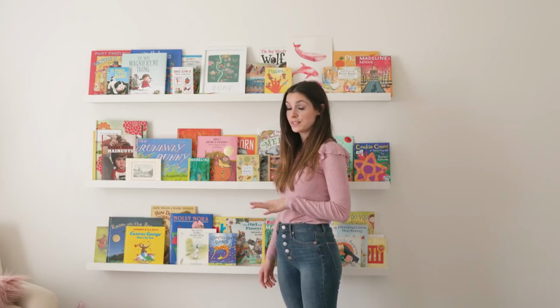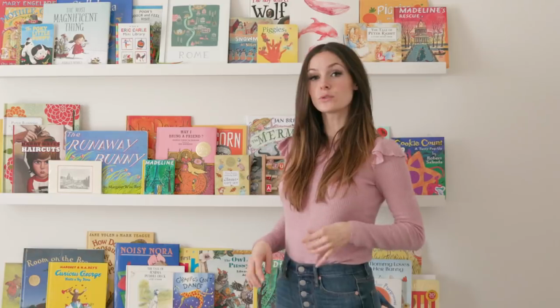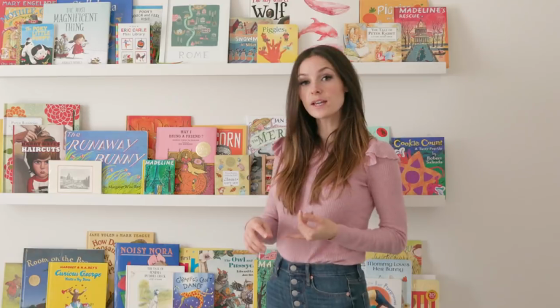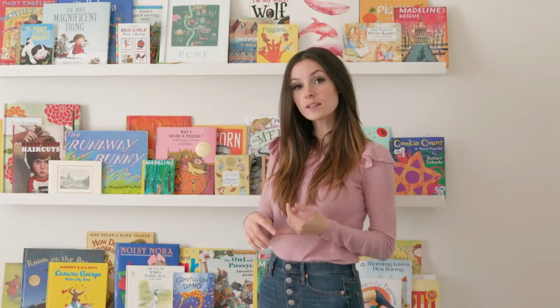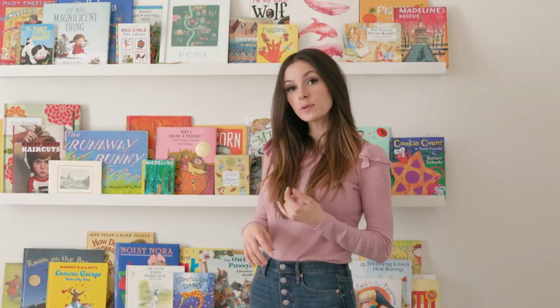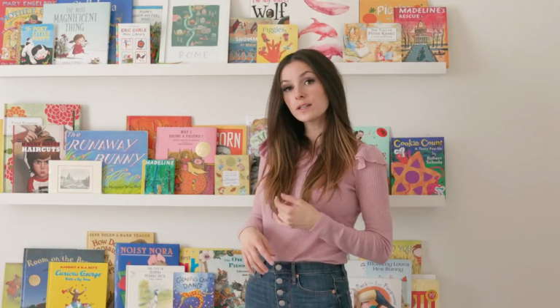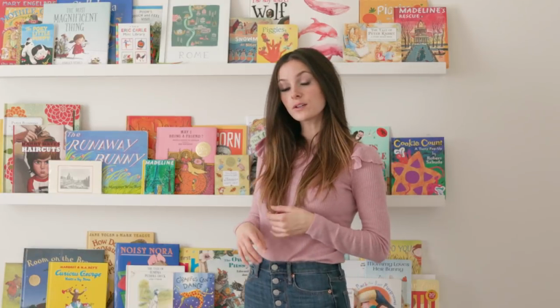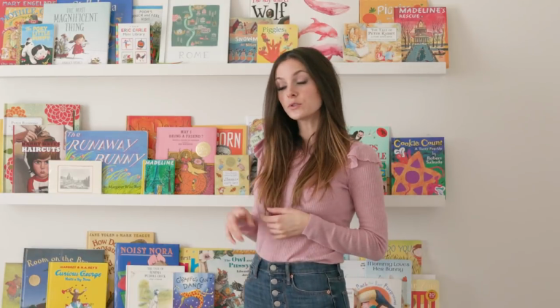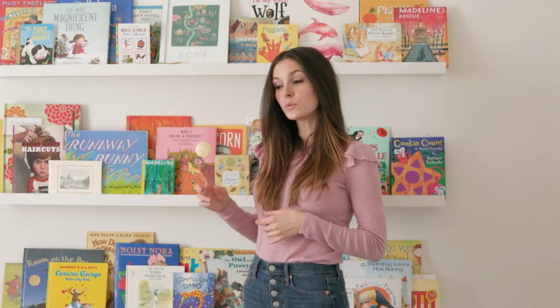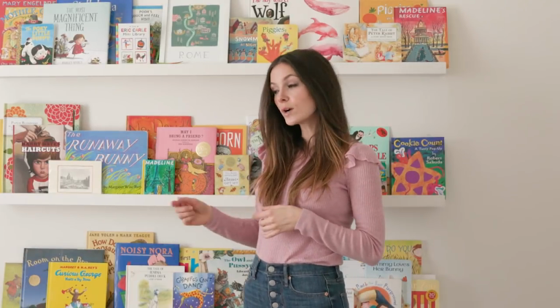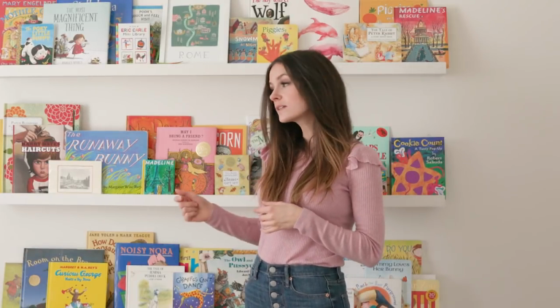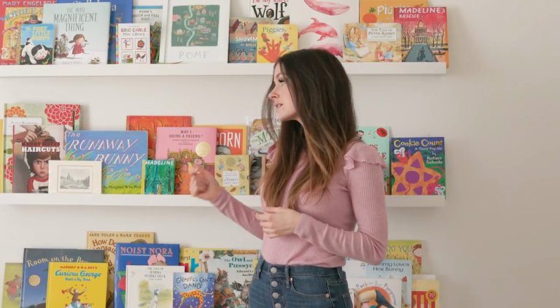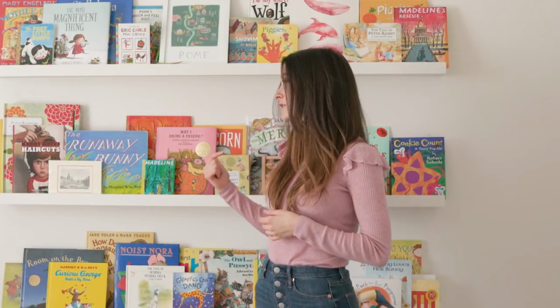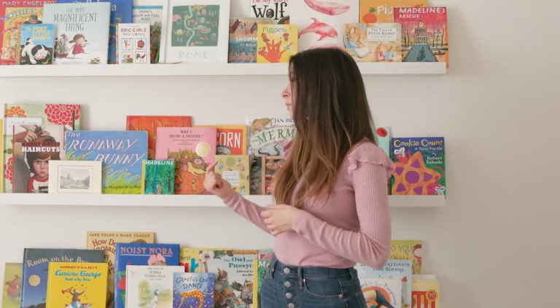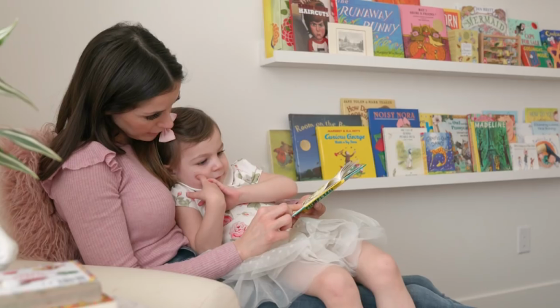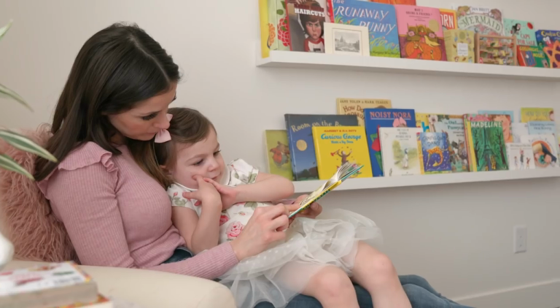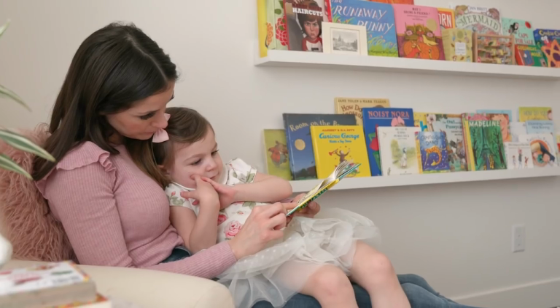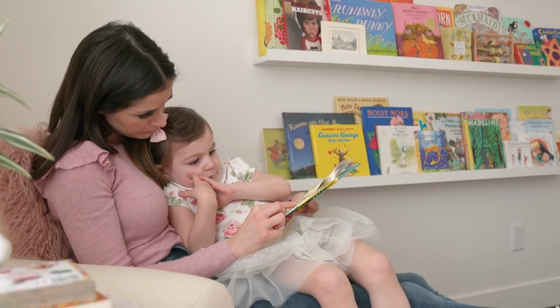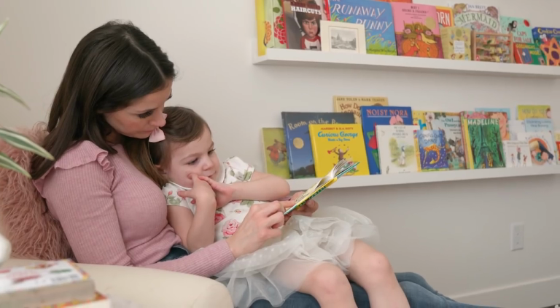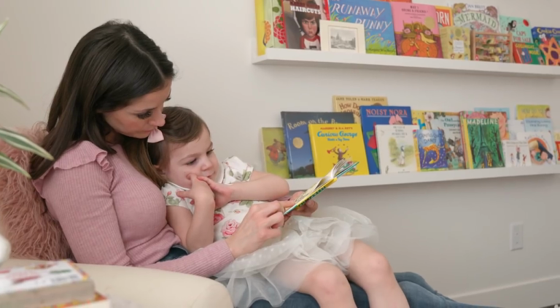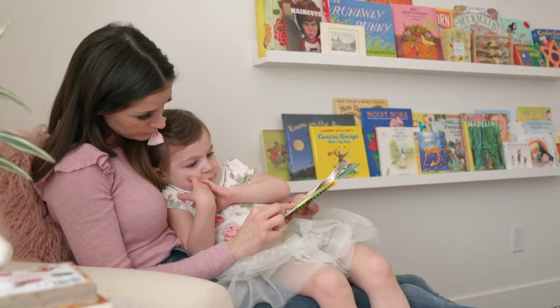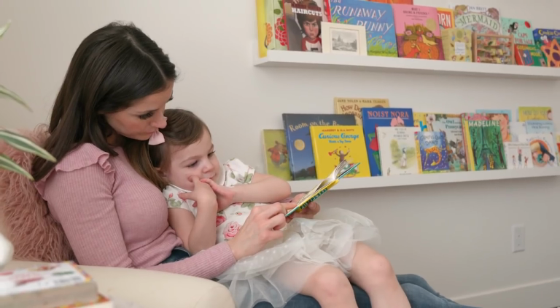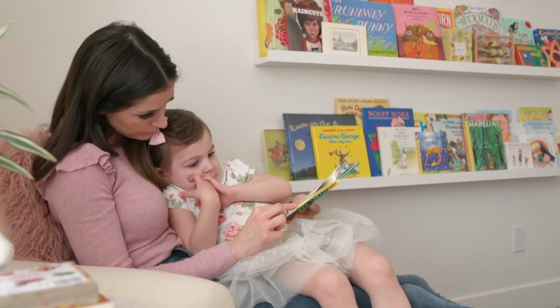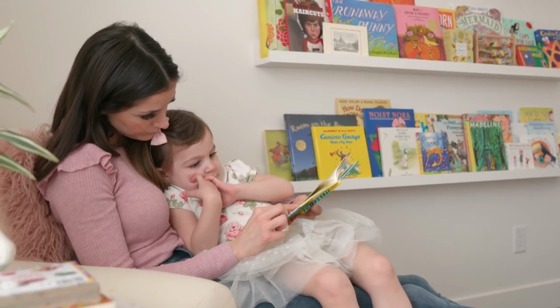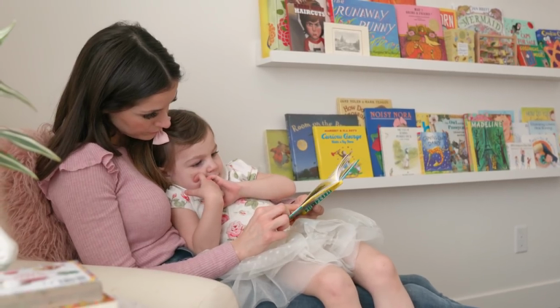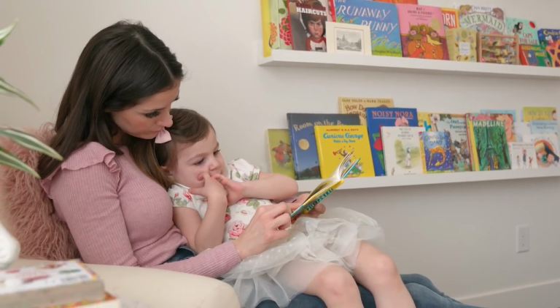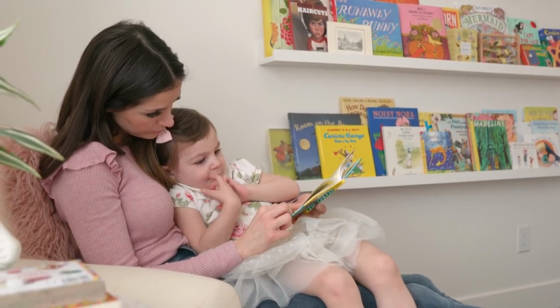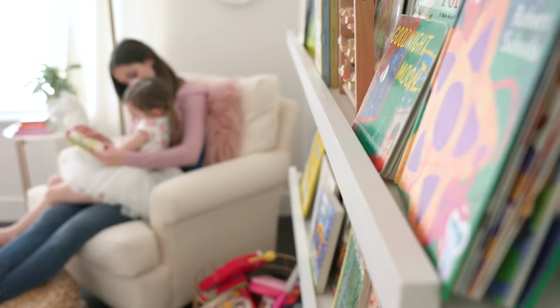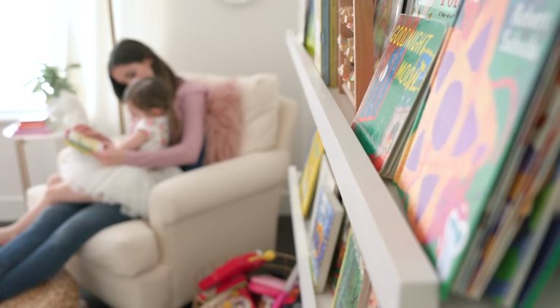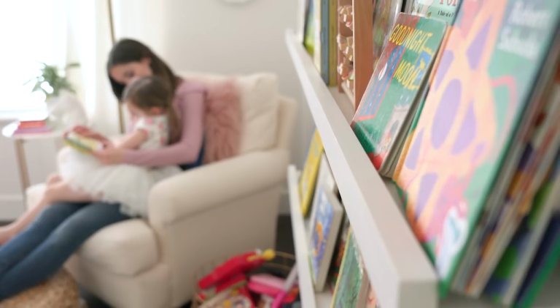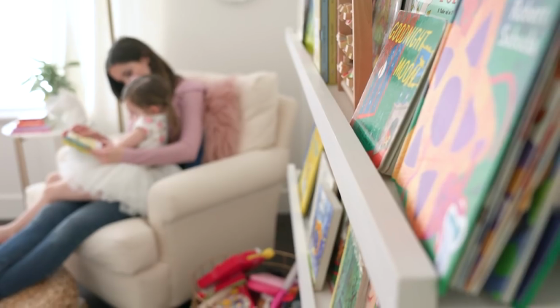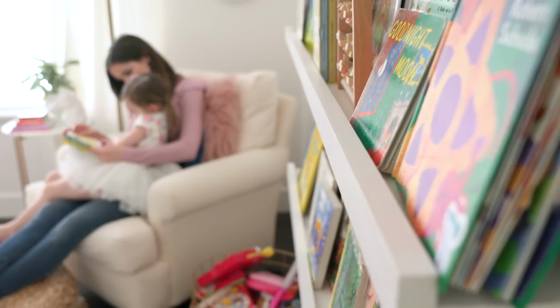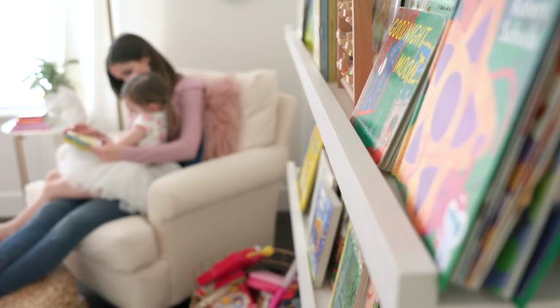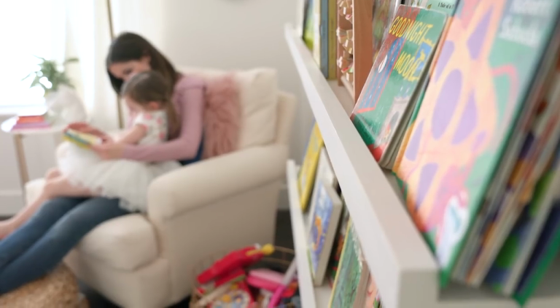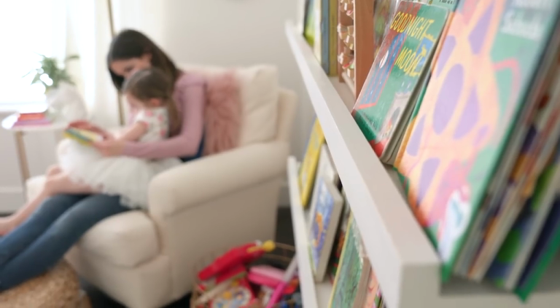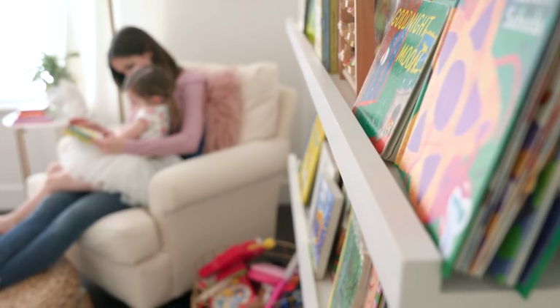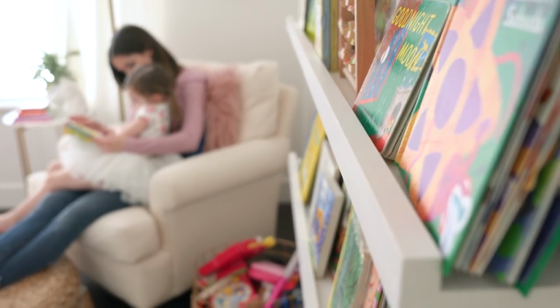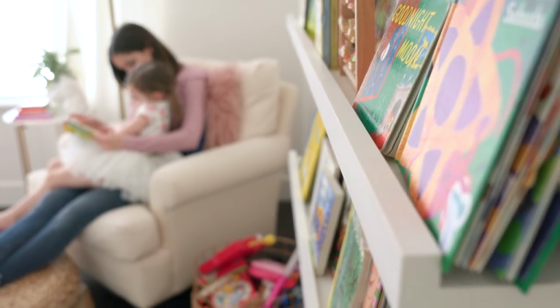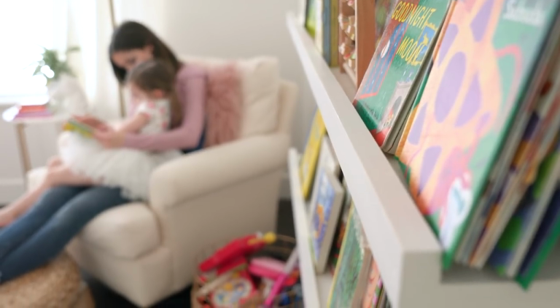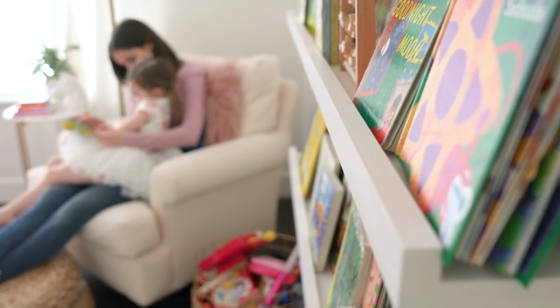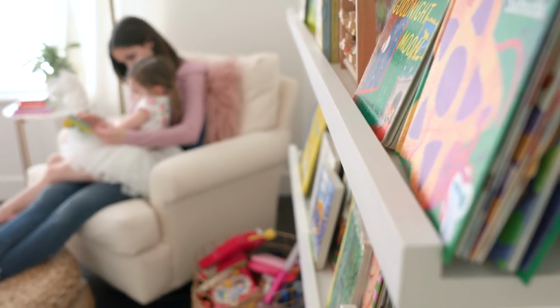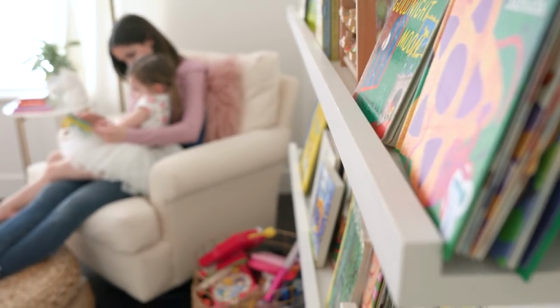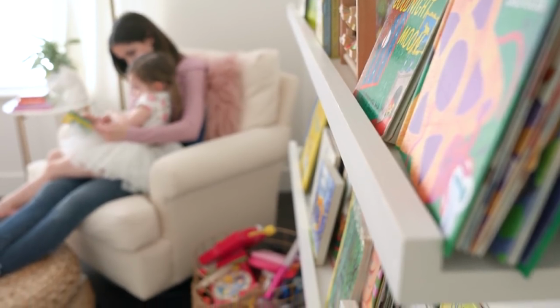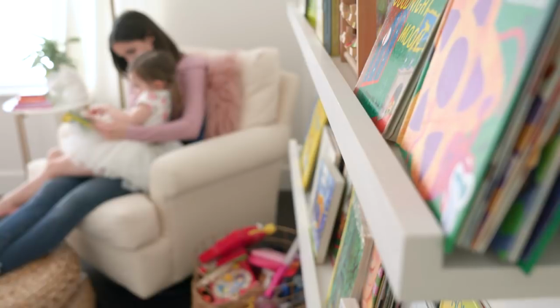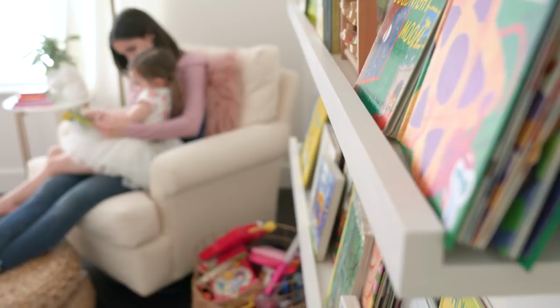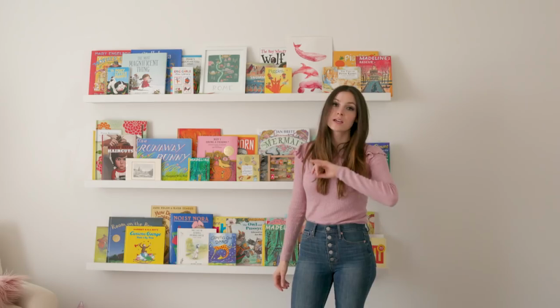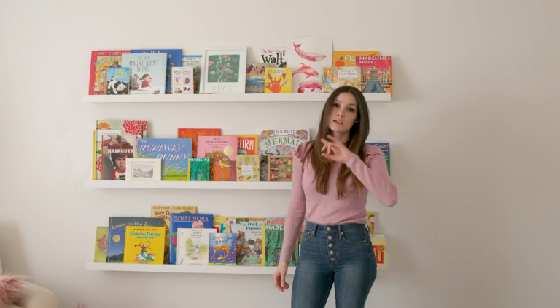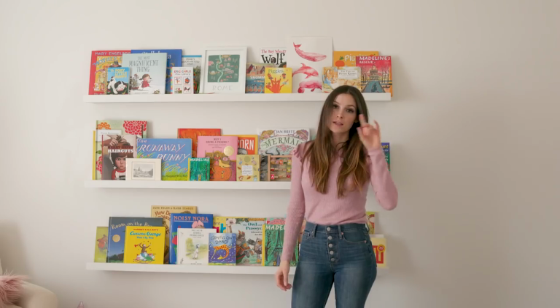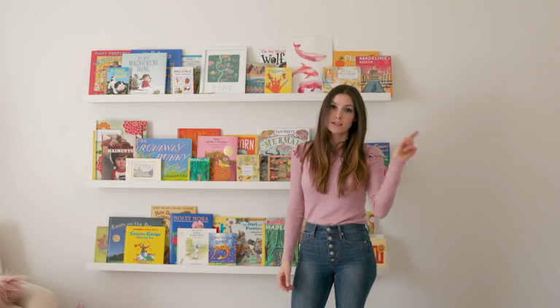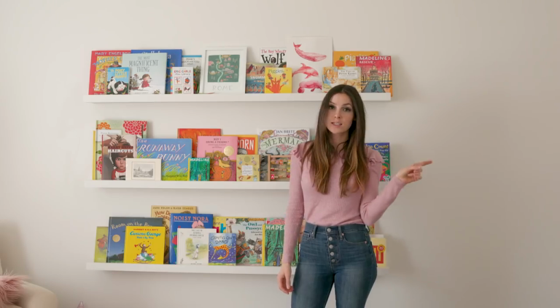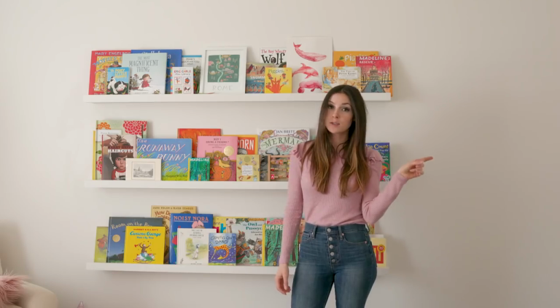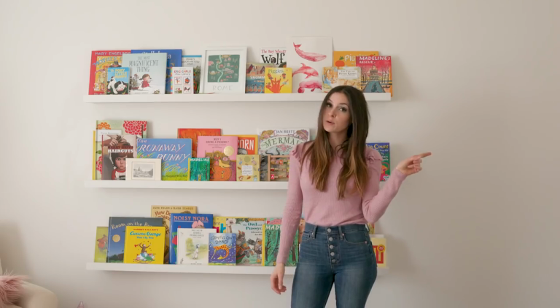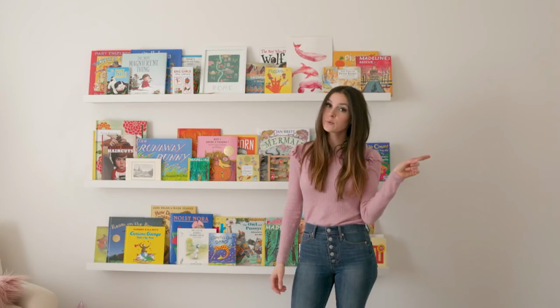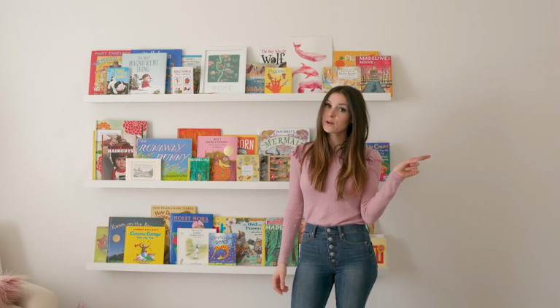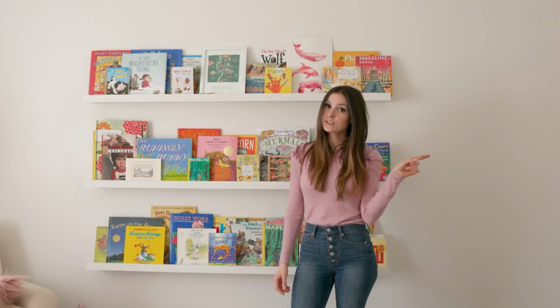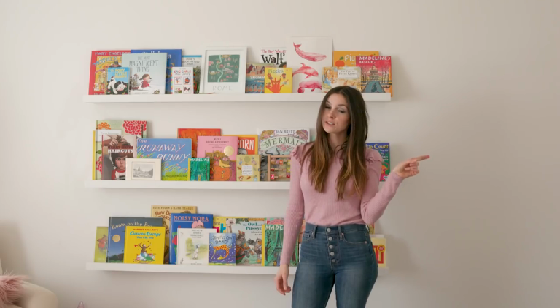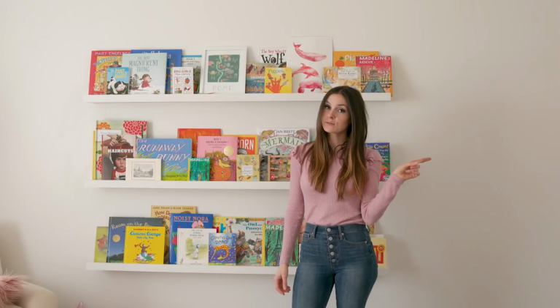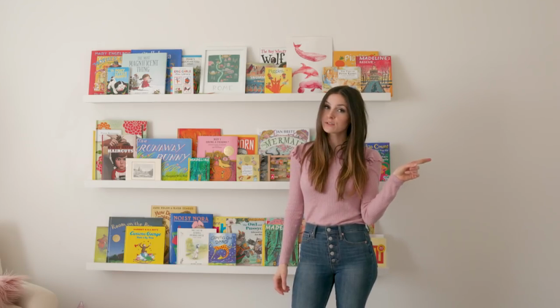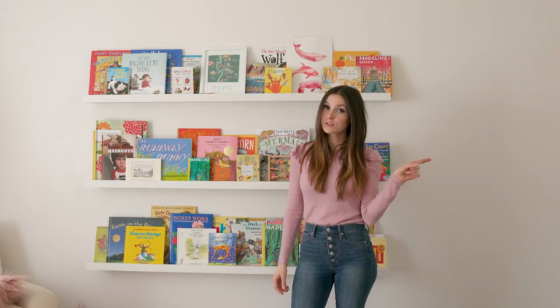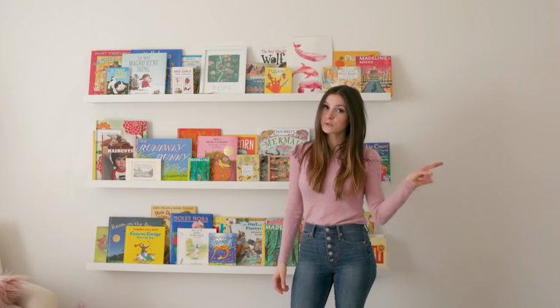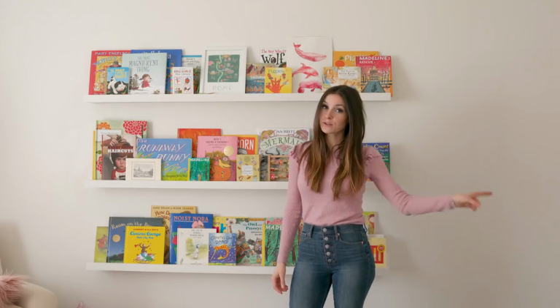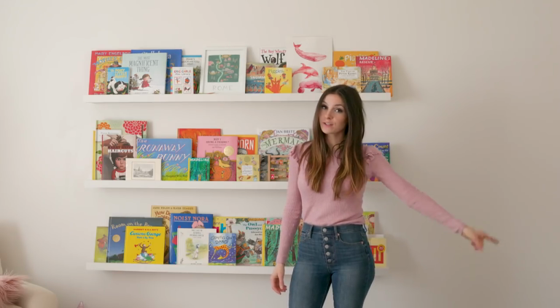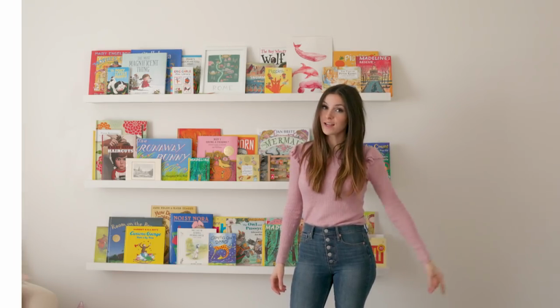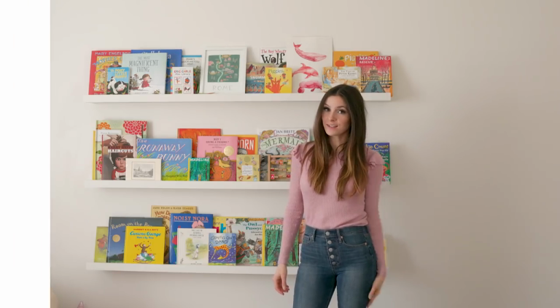If you're like me and you want to display your books, your art, or some pictures in a fun way, keep on watching for the tutorial ahead.